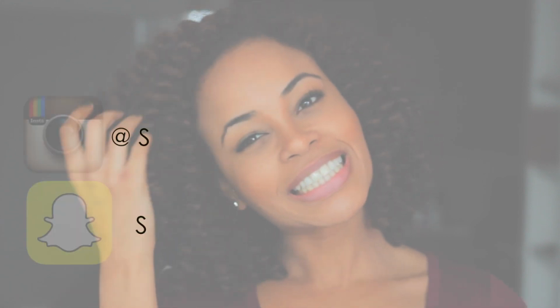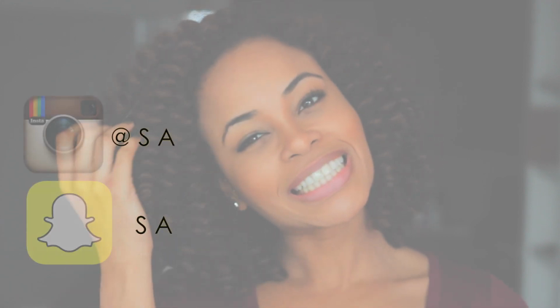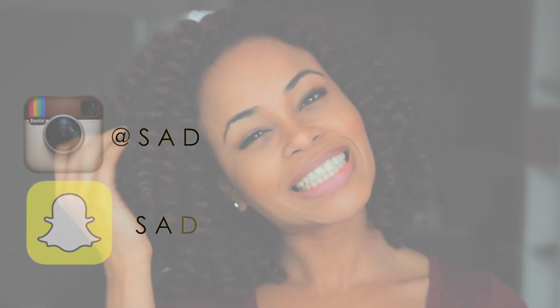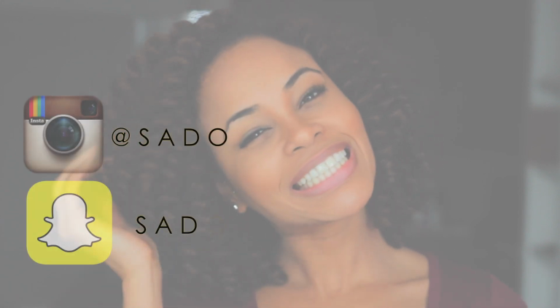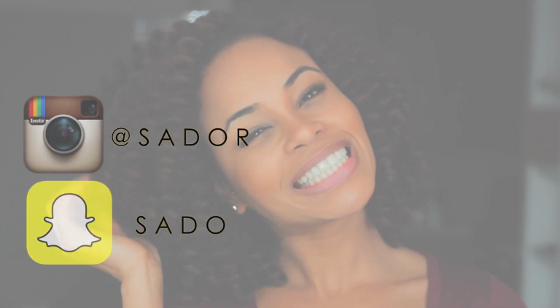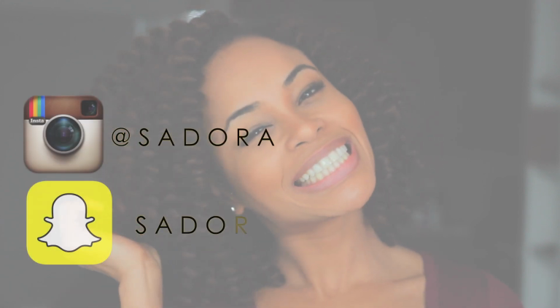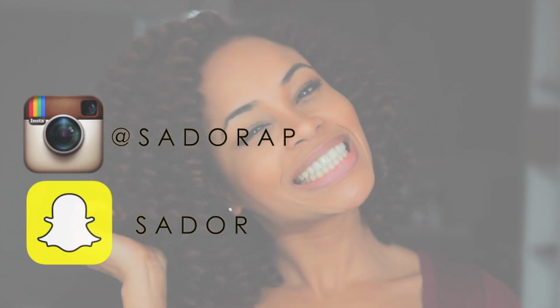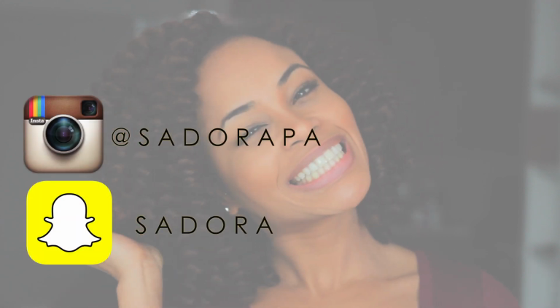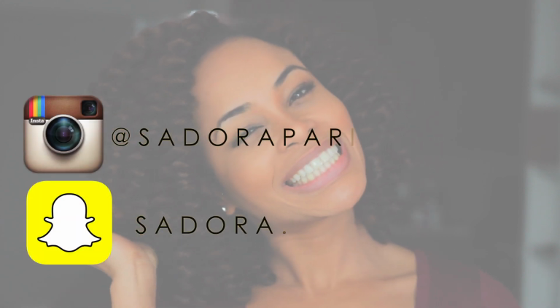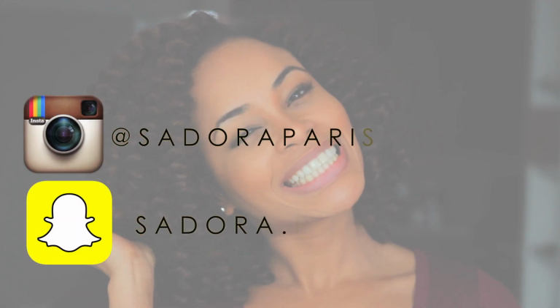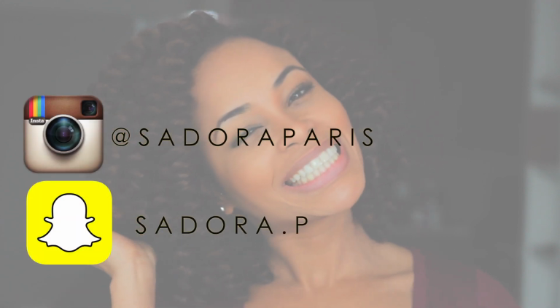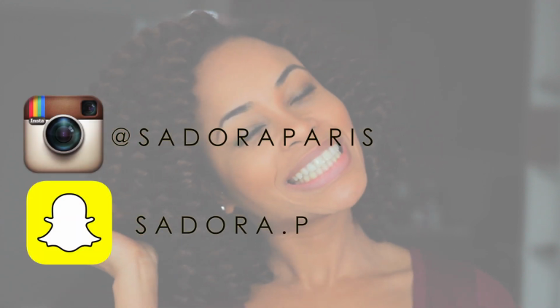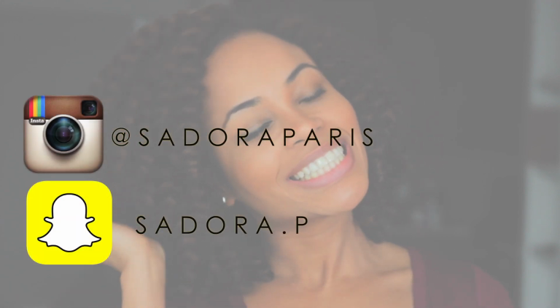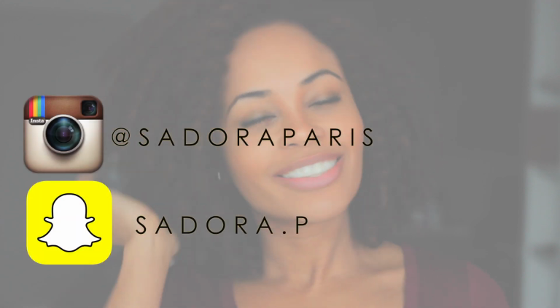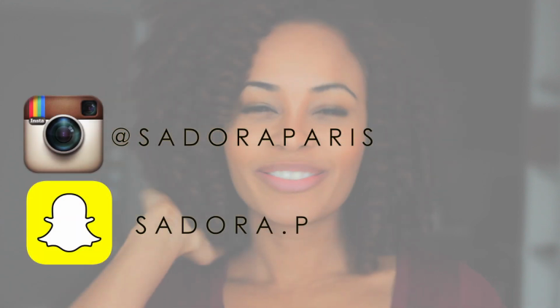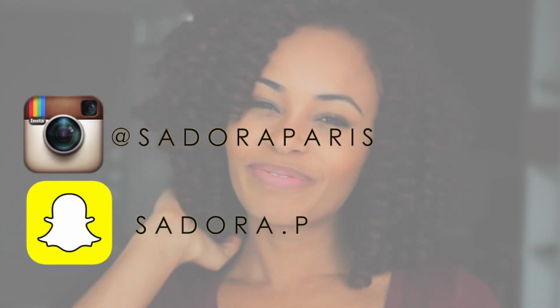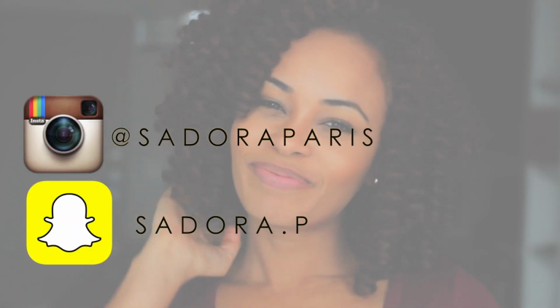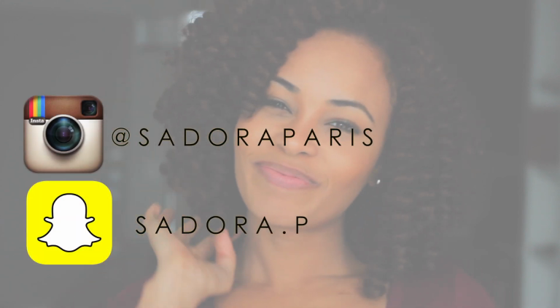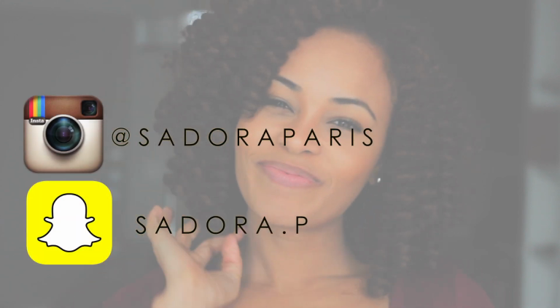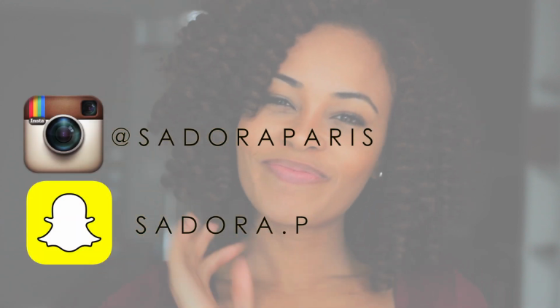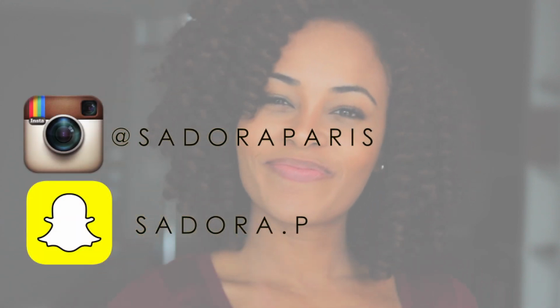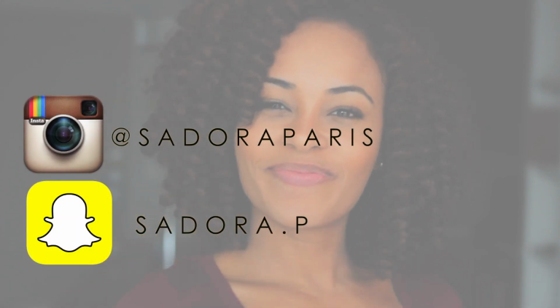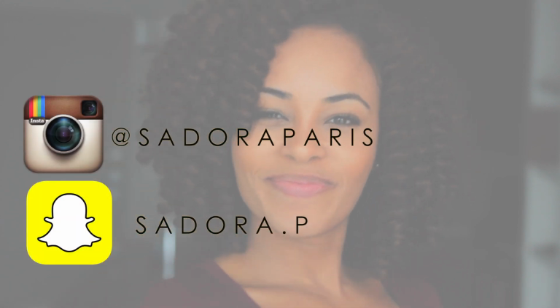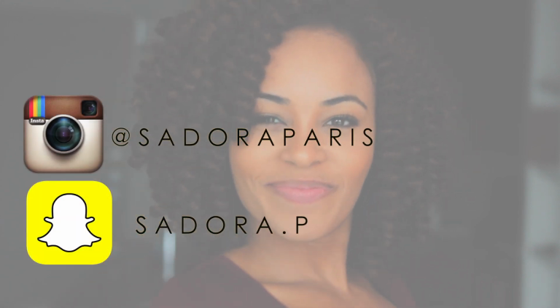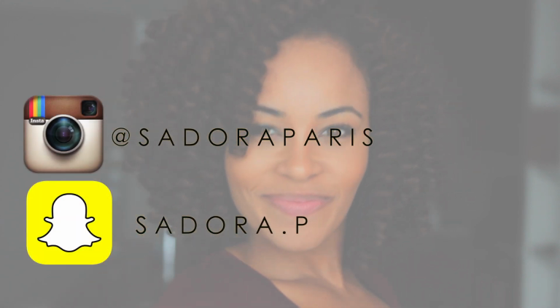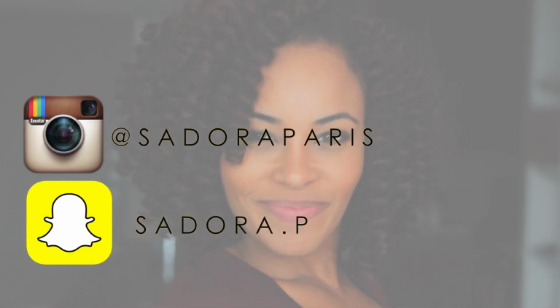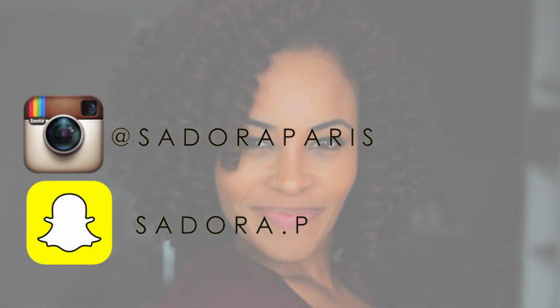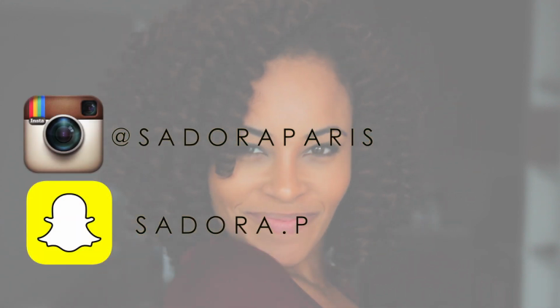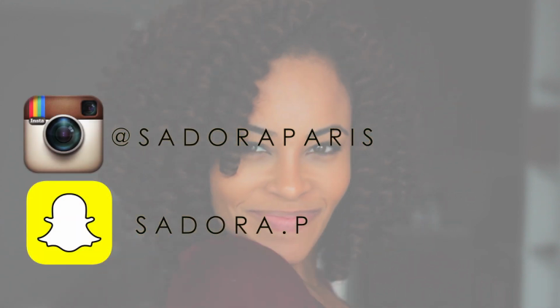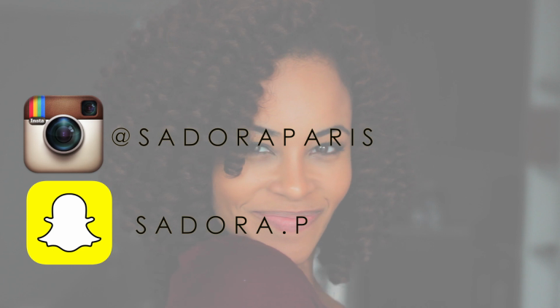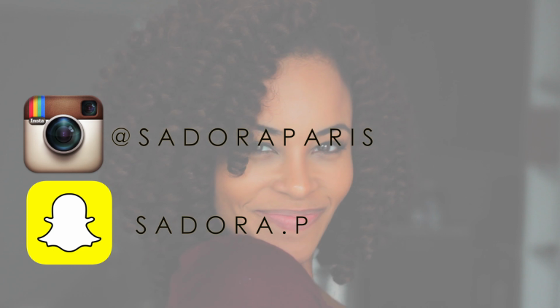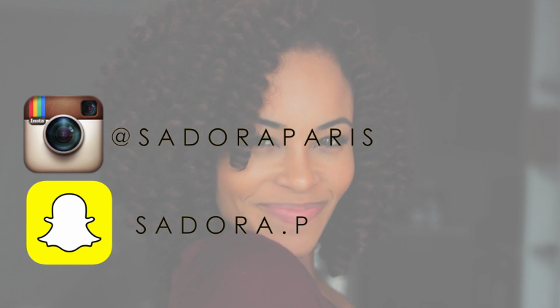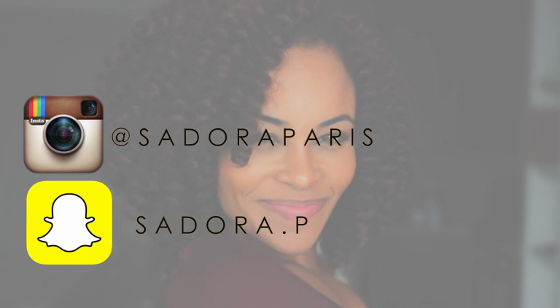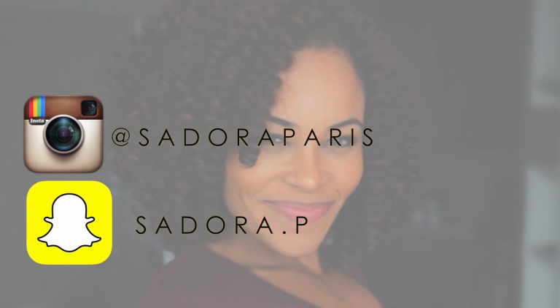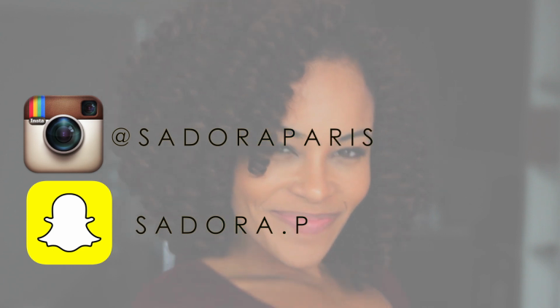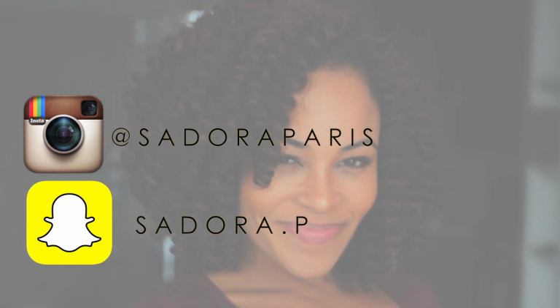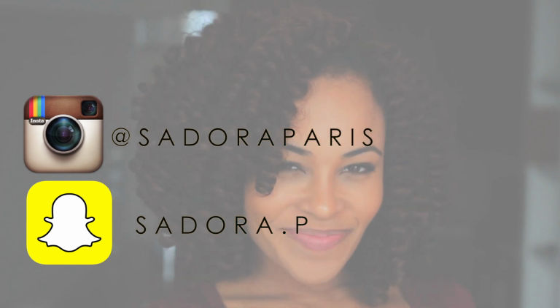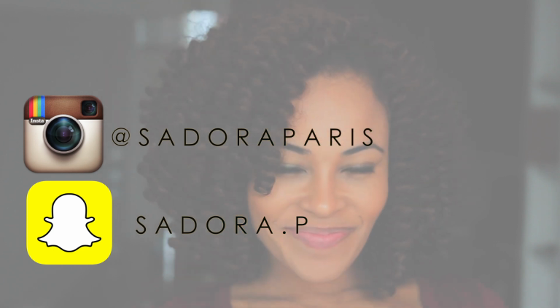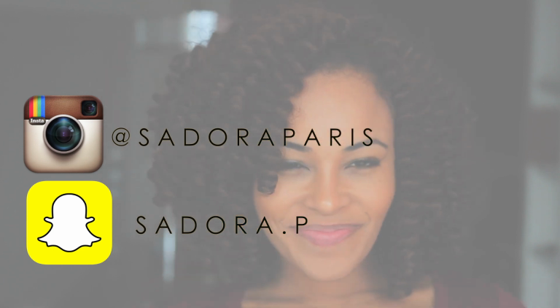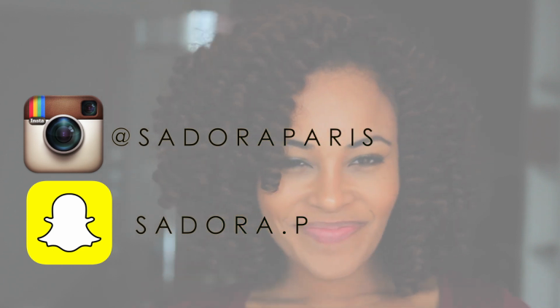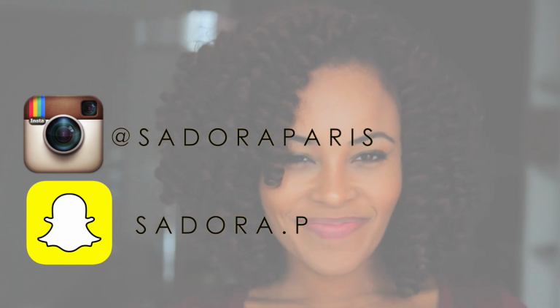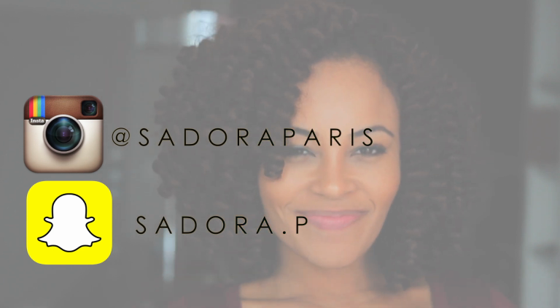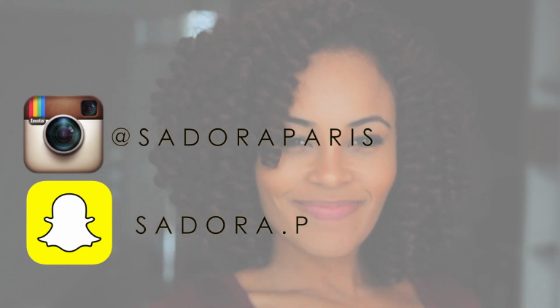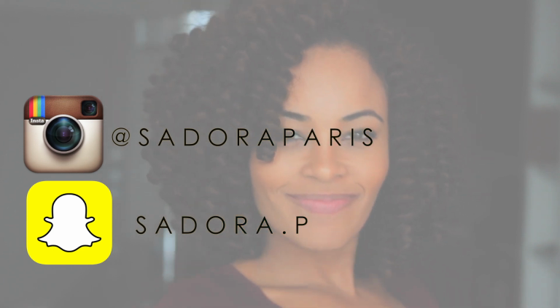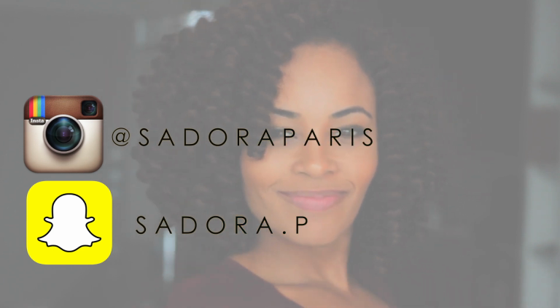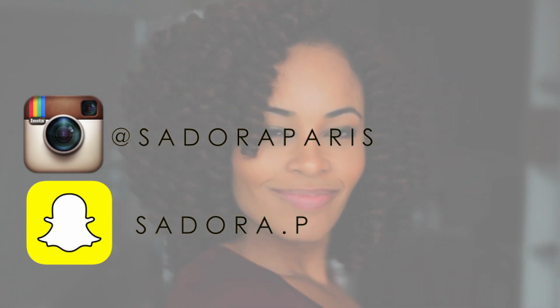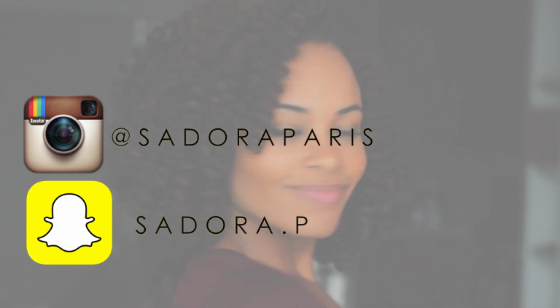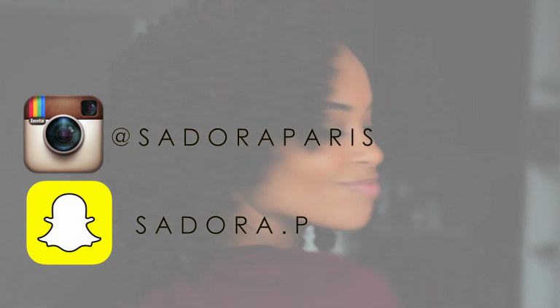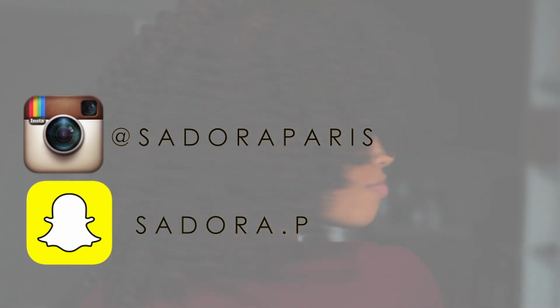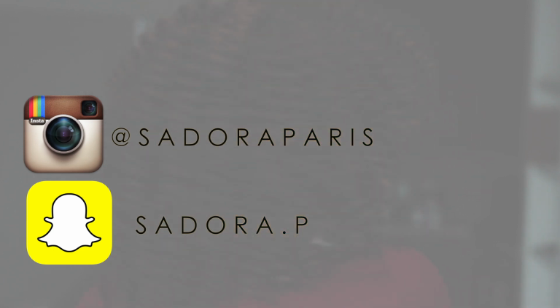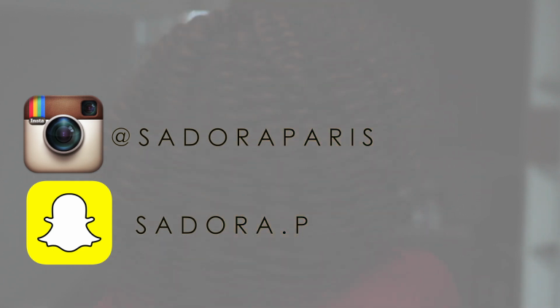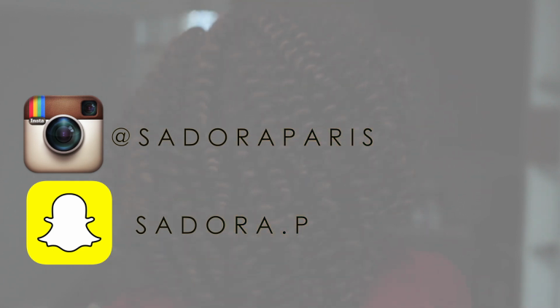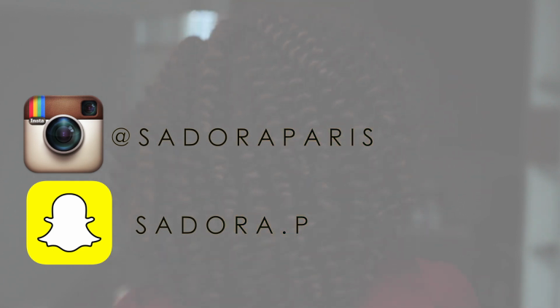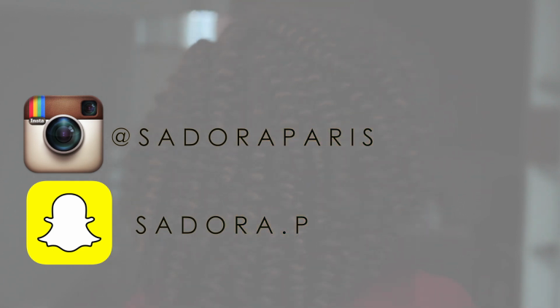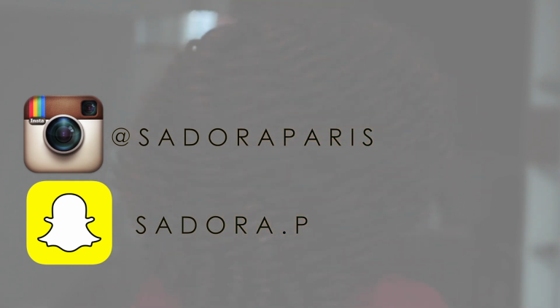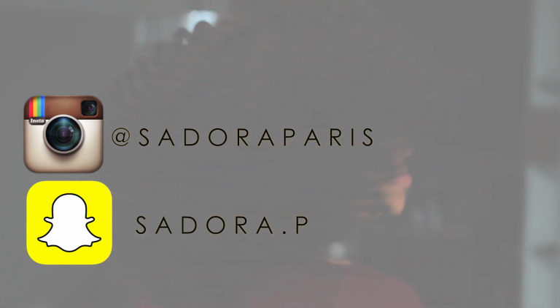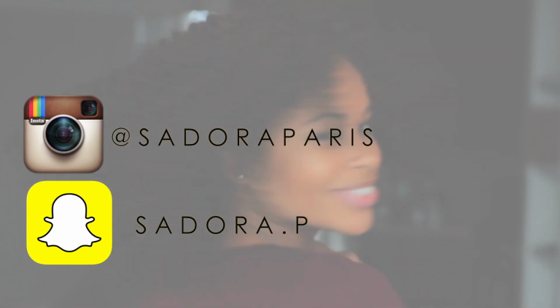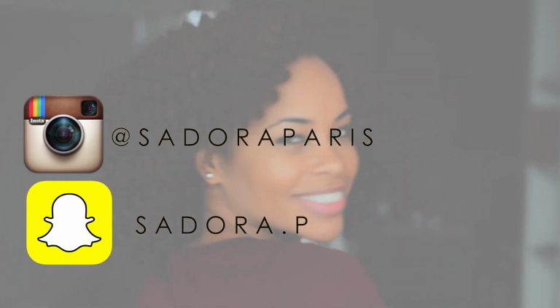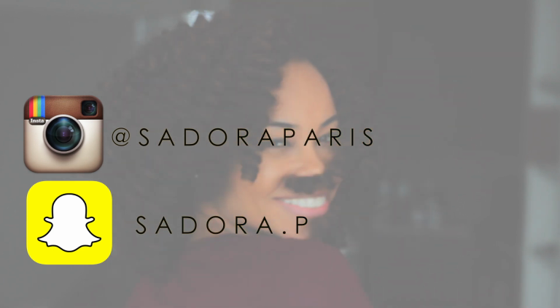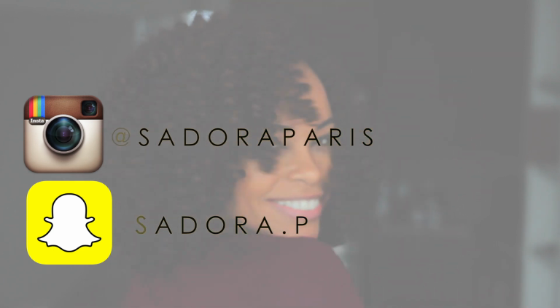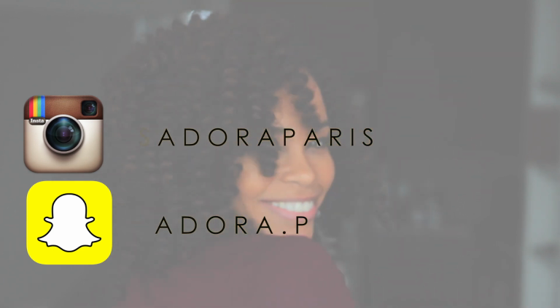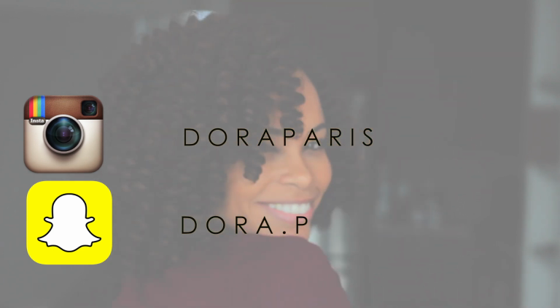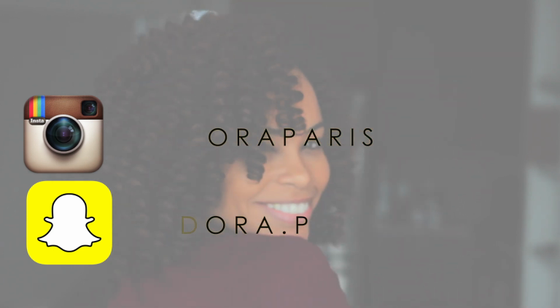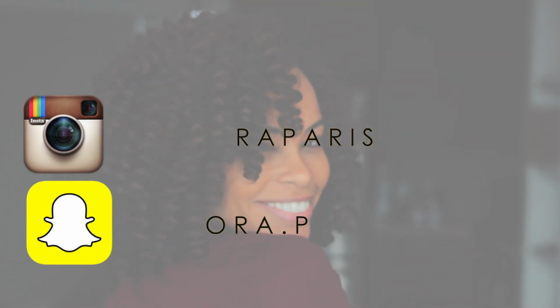Don't forget to follow me on Instagram at Tudor Paris, and on Snapchat, Tudor.p. Thanks for watching, see you next week. Peace.